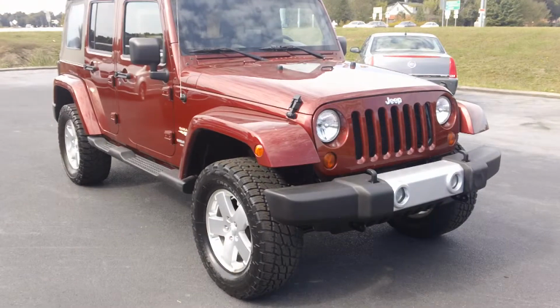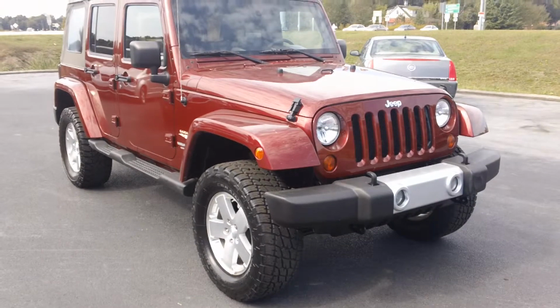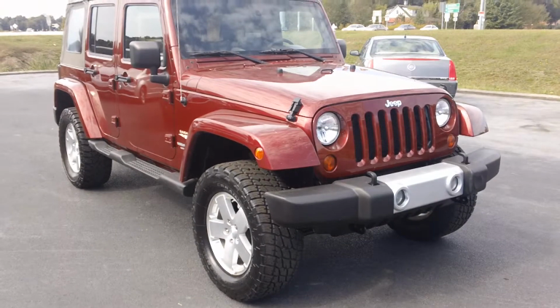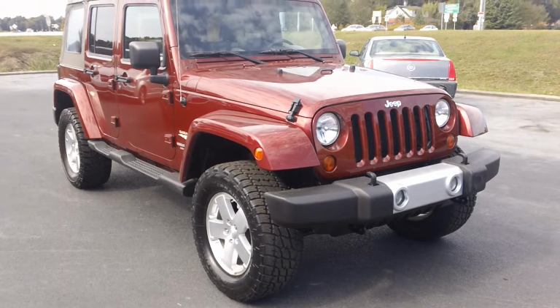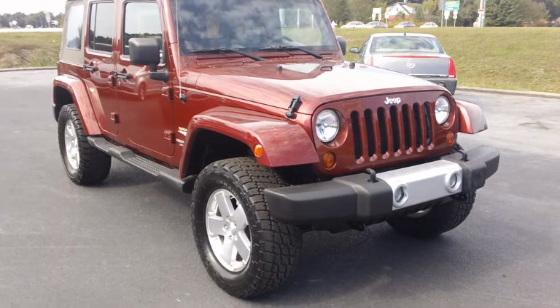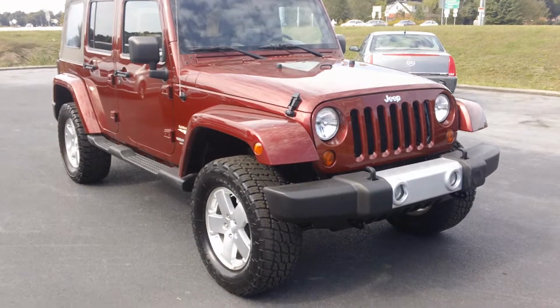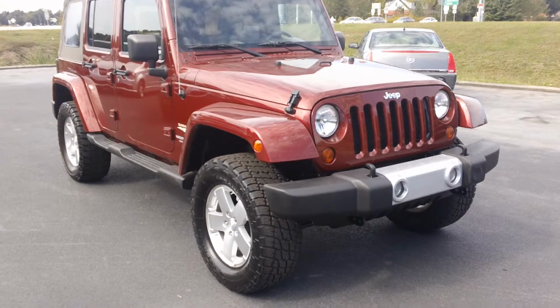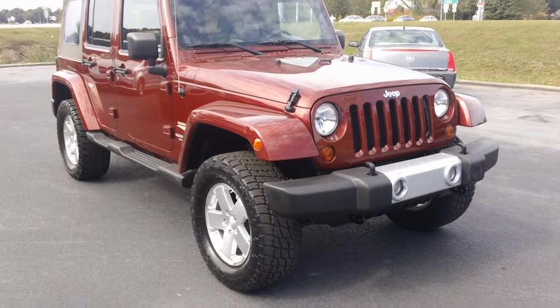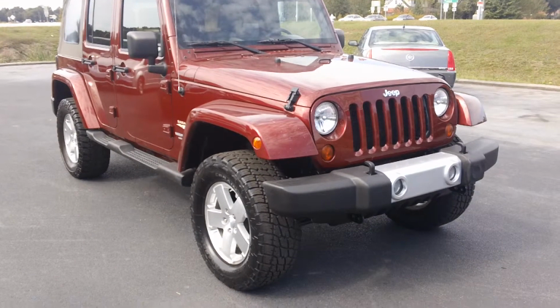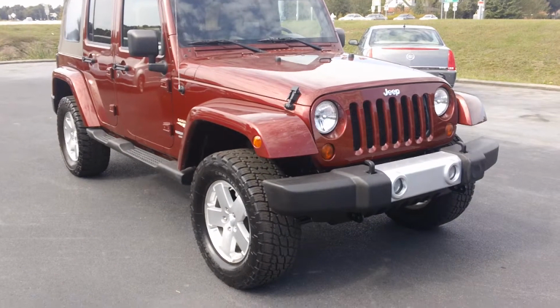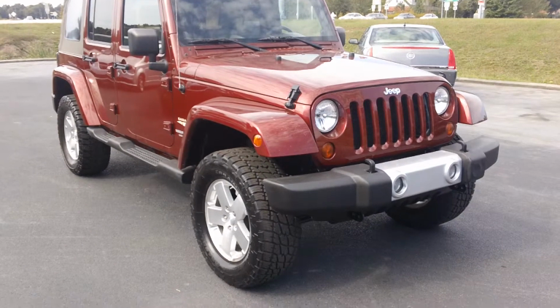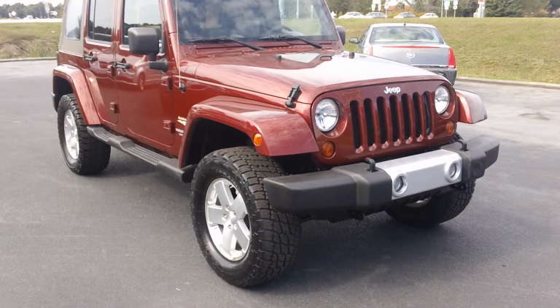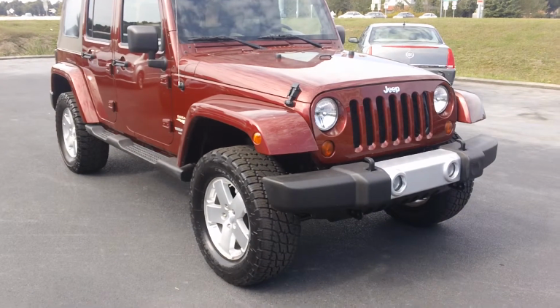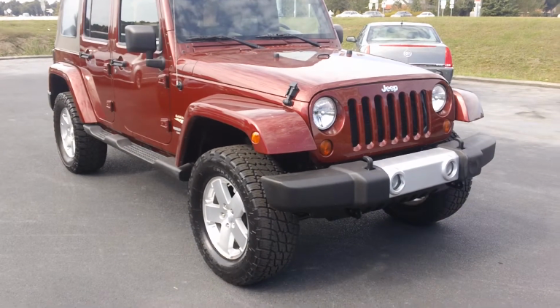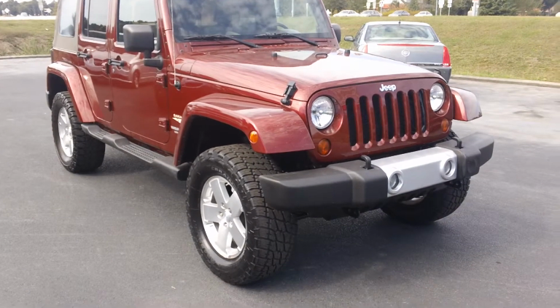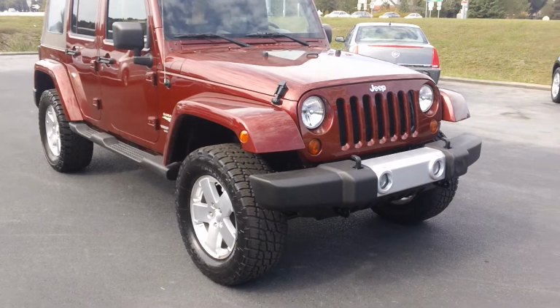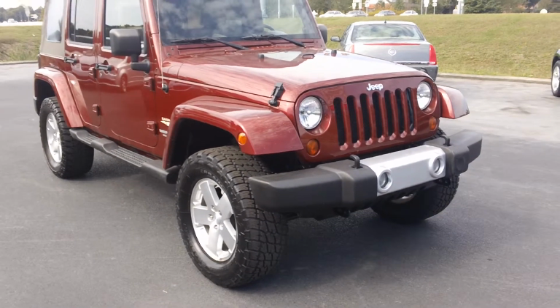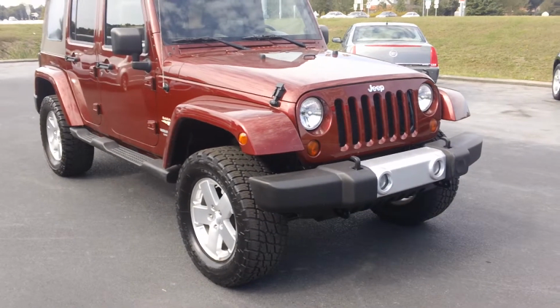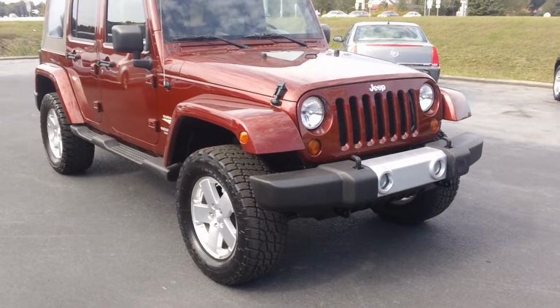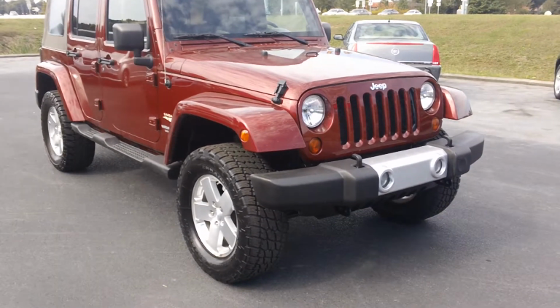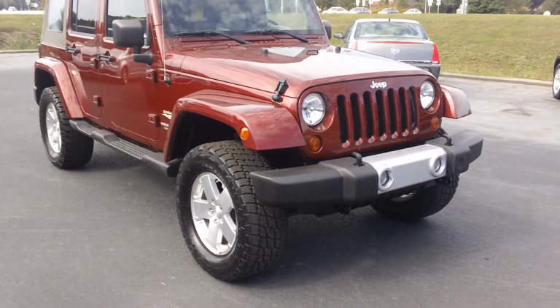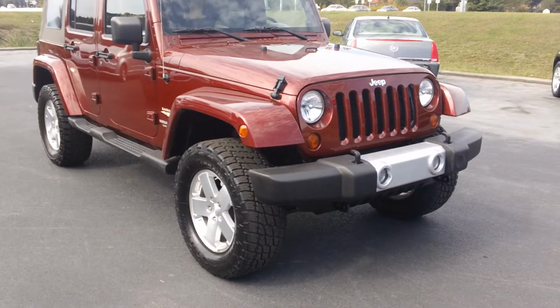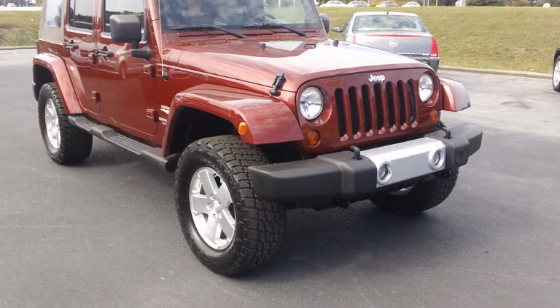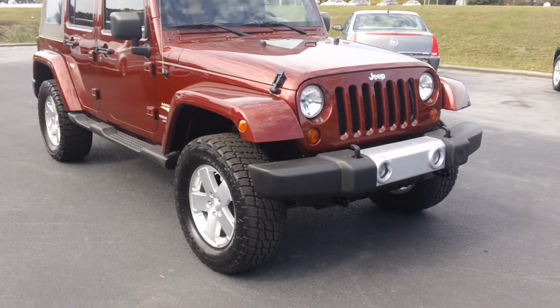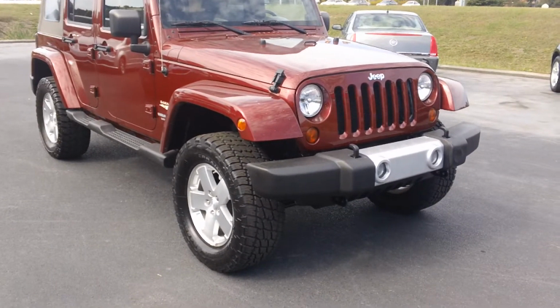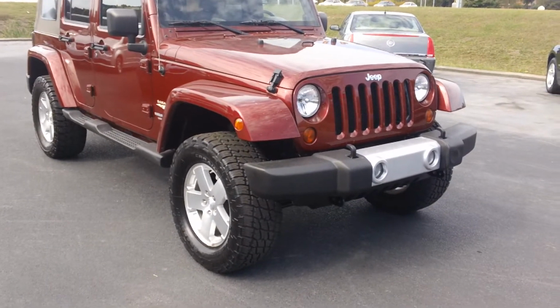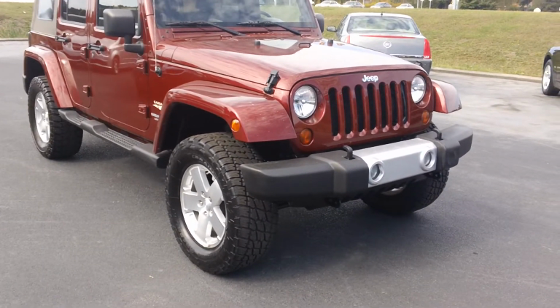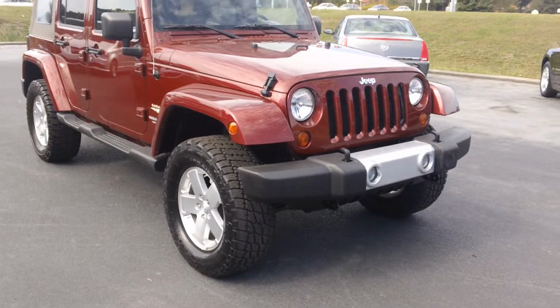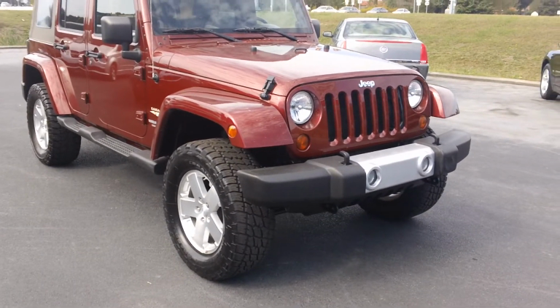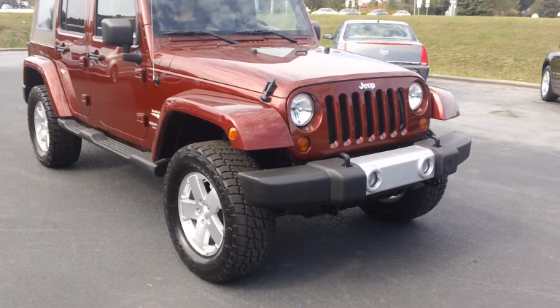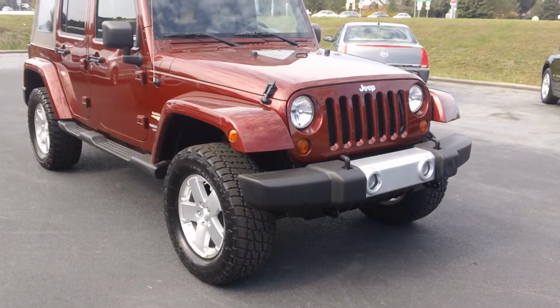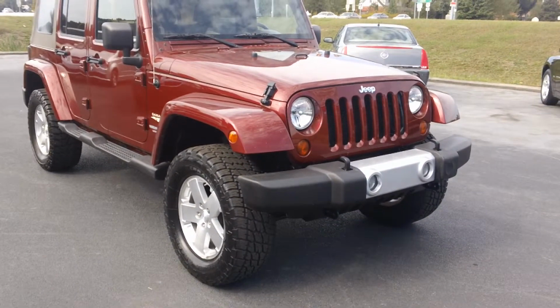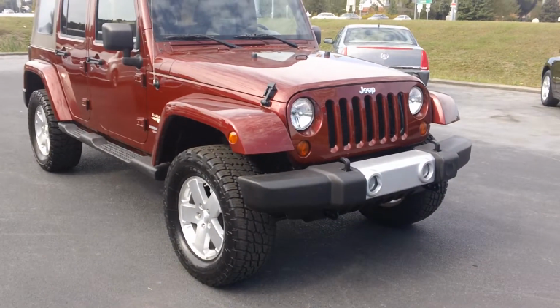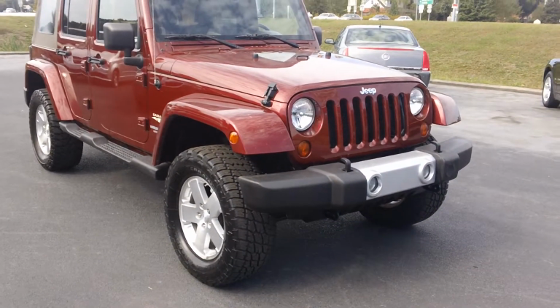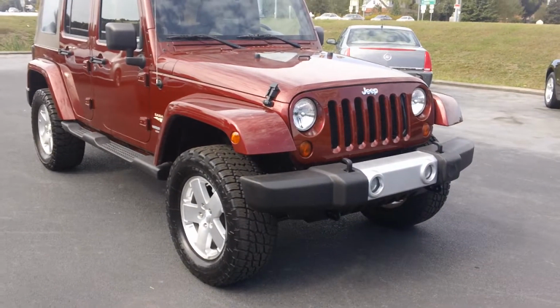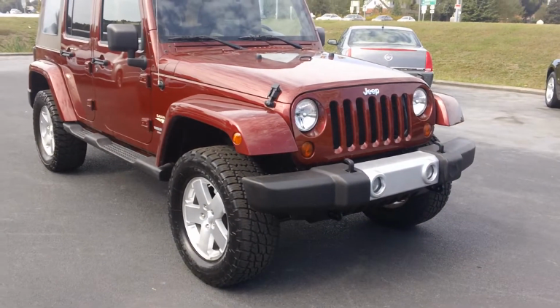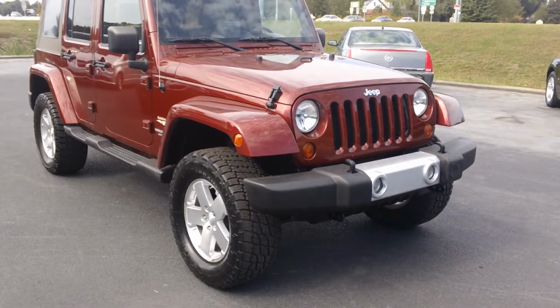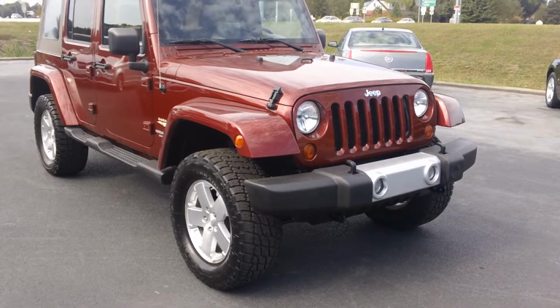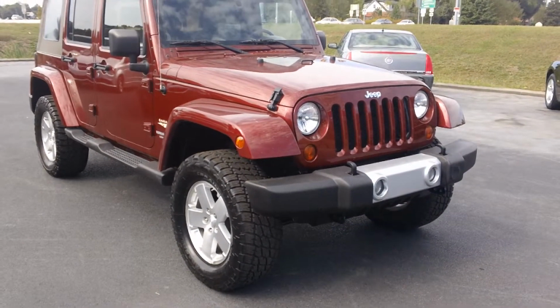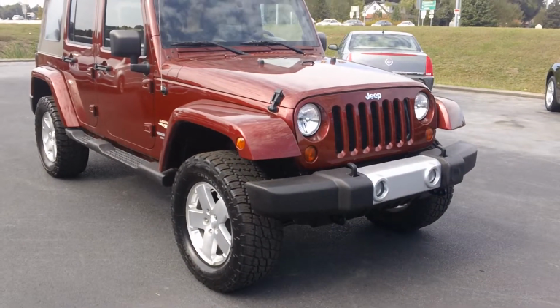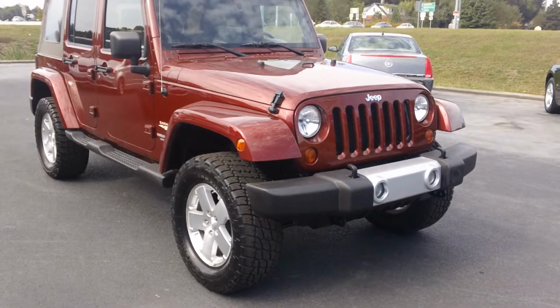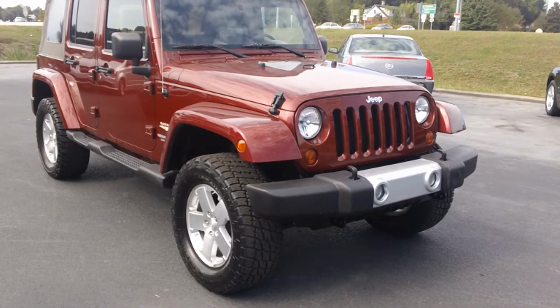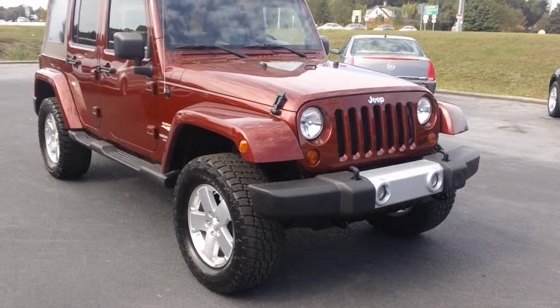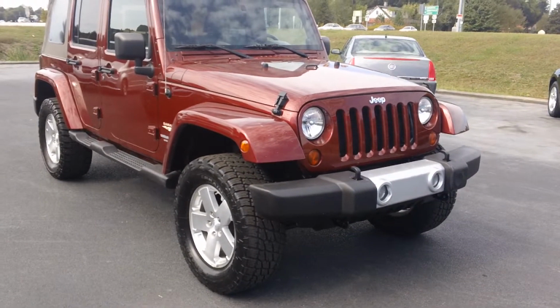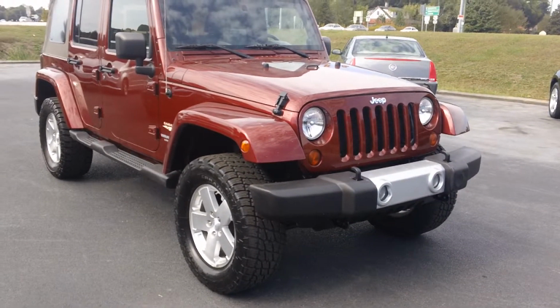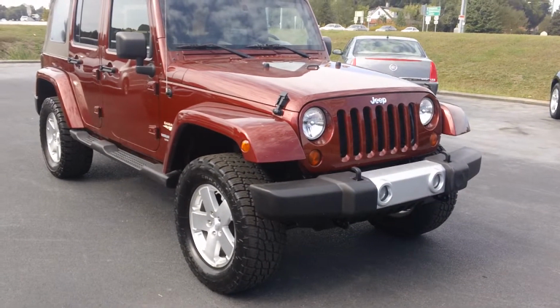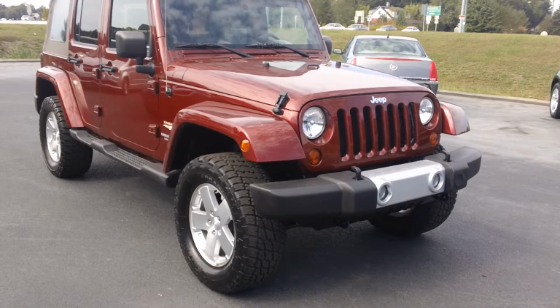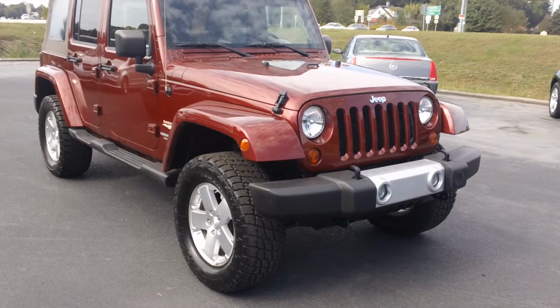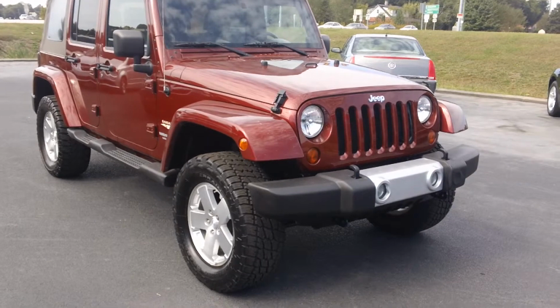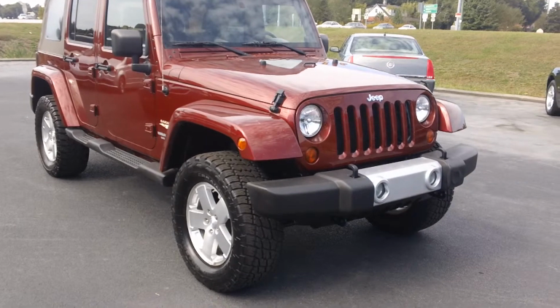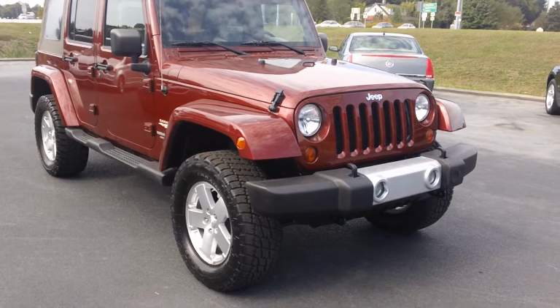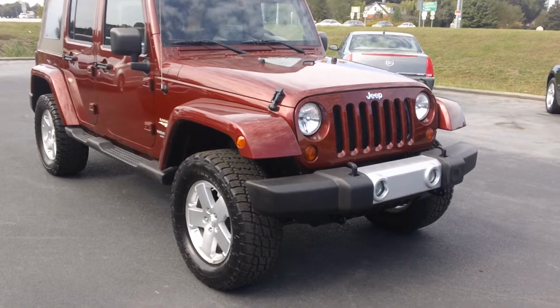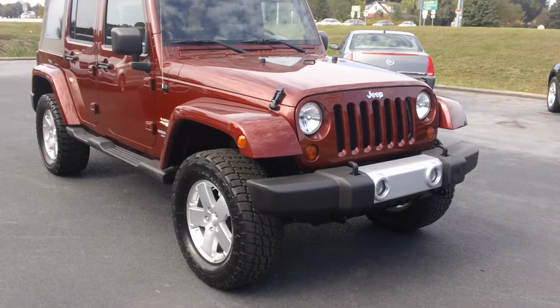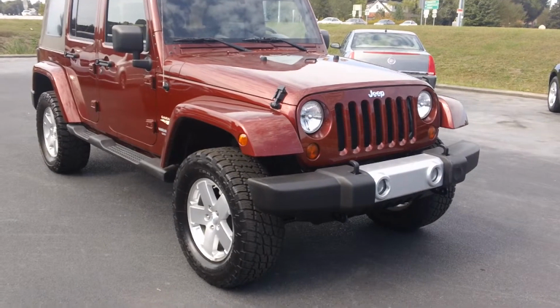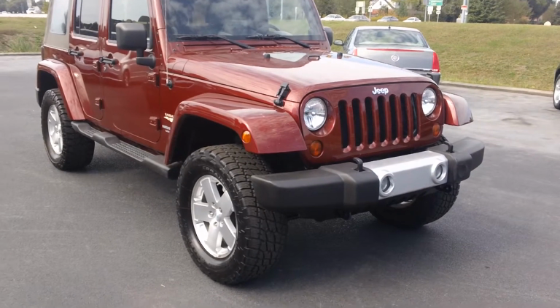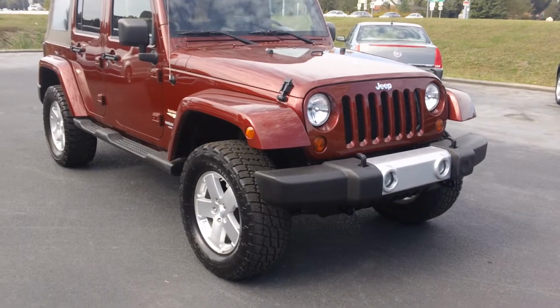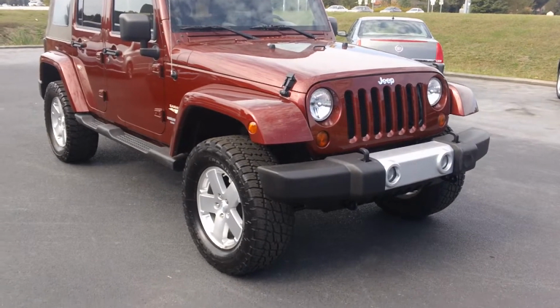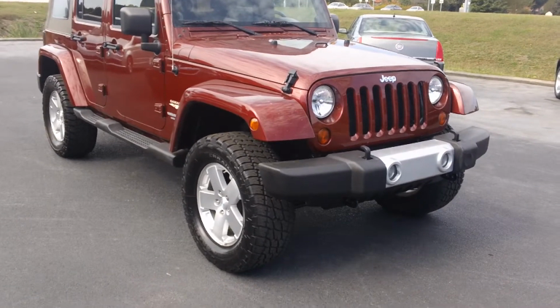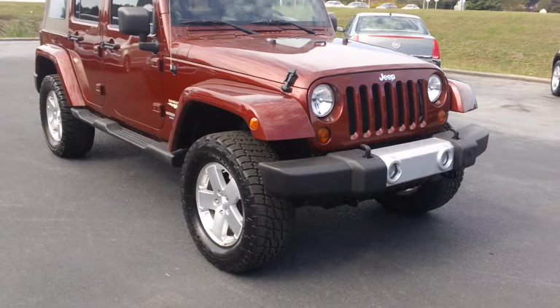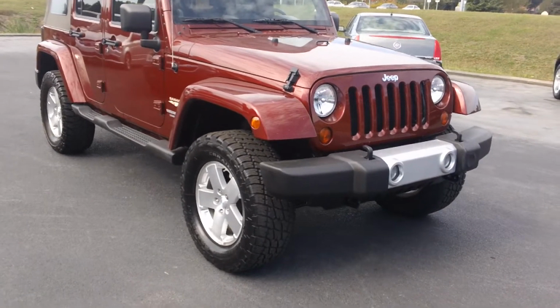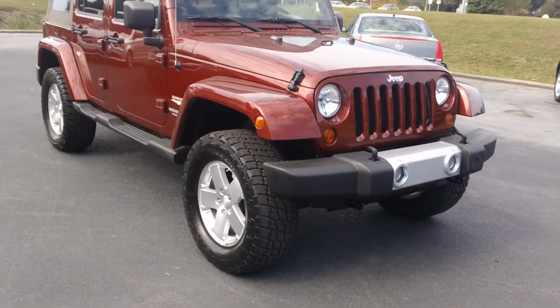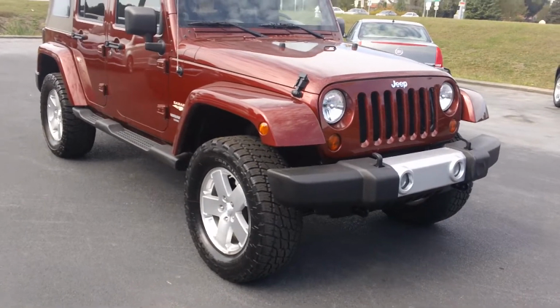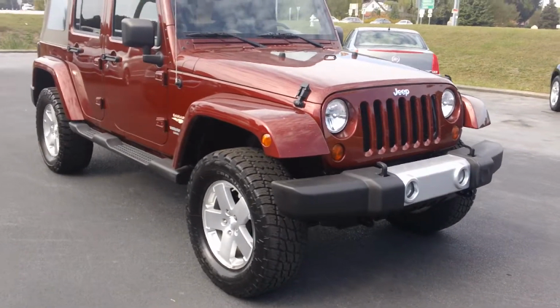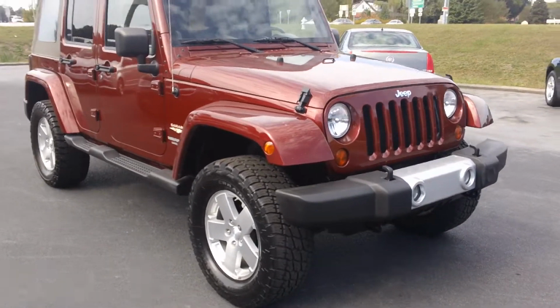Hi, welcome to Daddy's Auto Sales. Here we have our 2008 Jeep Wrangler Sahara Unlimited.